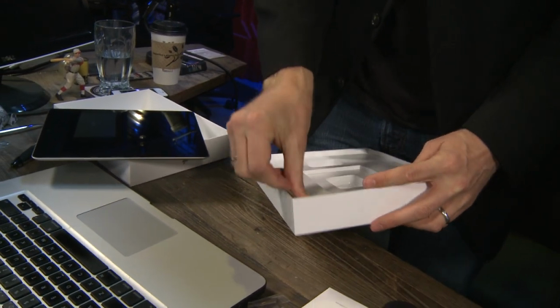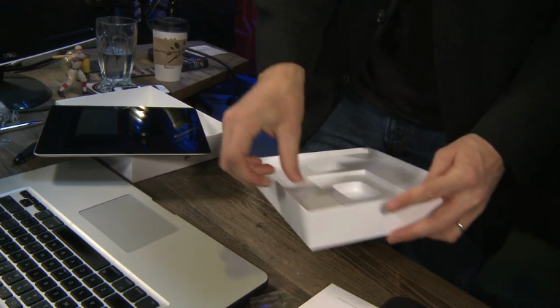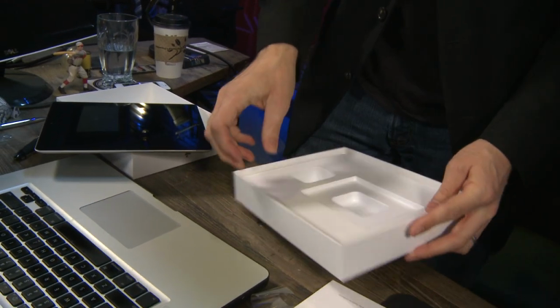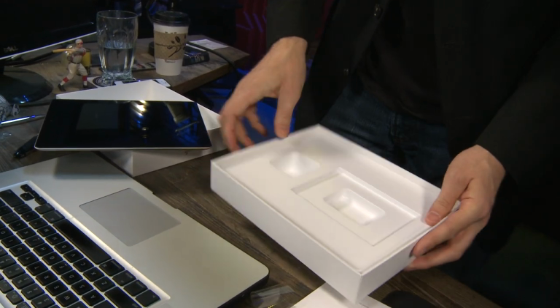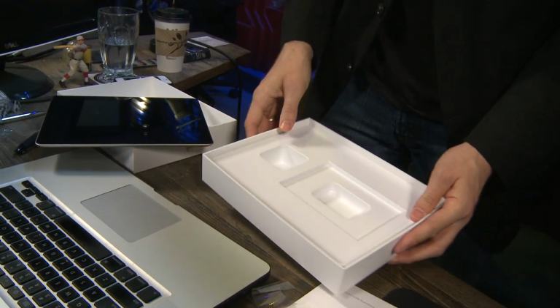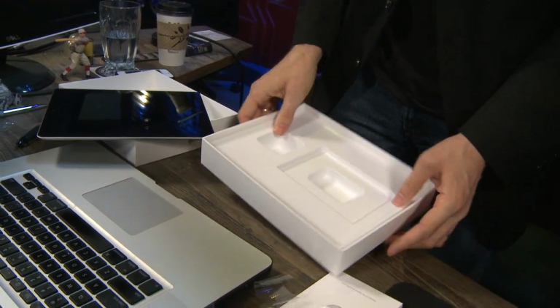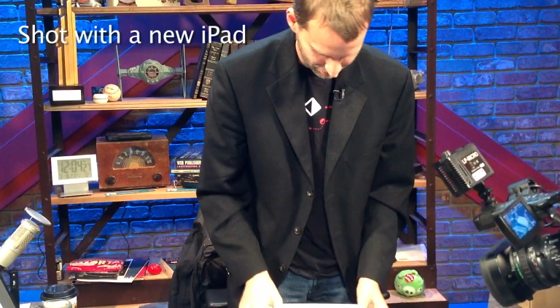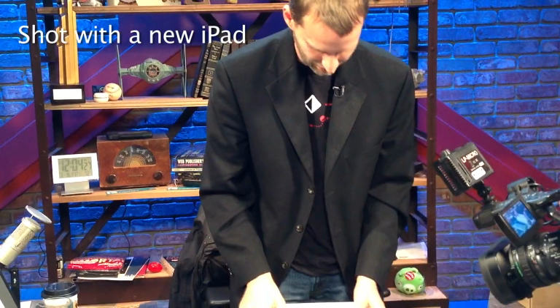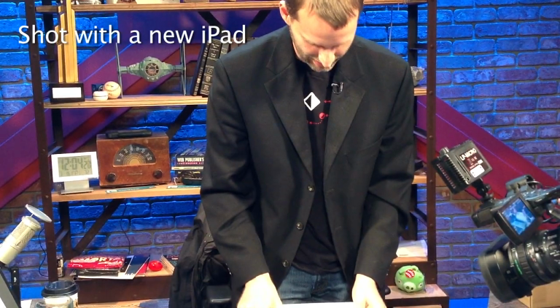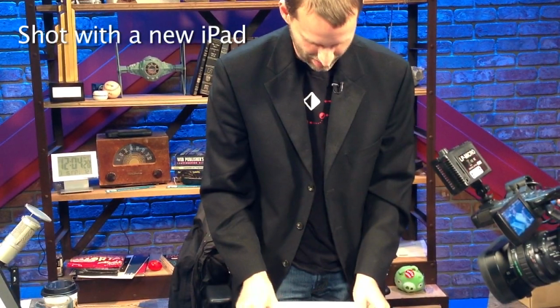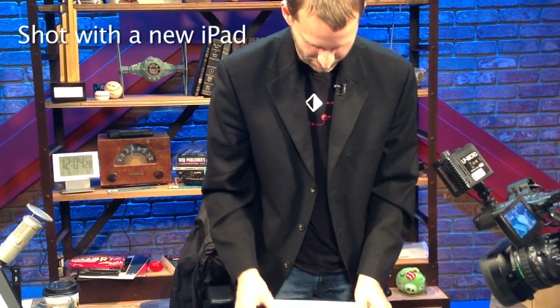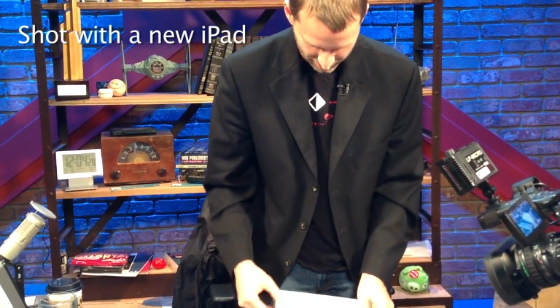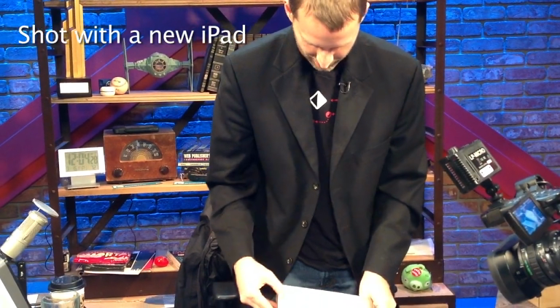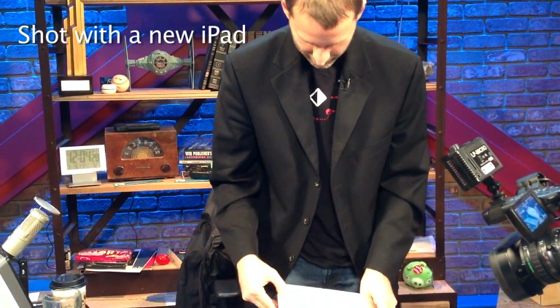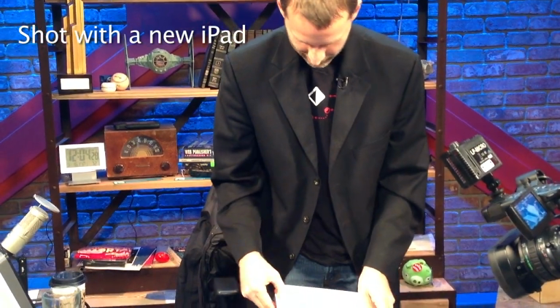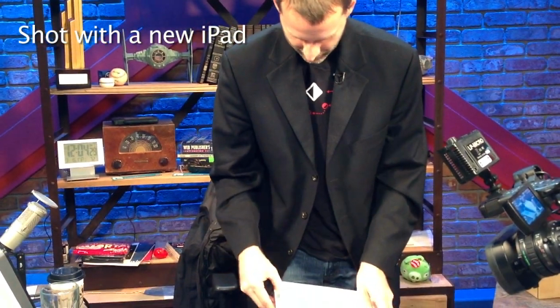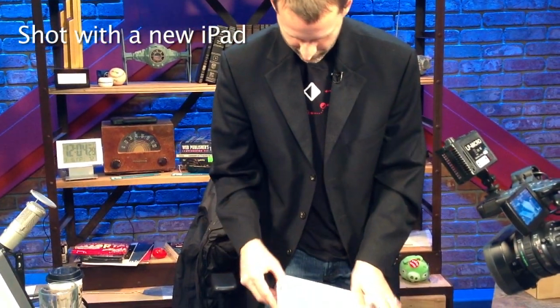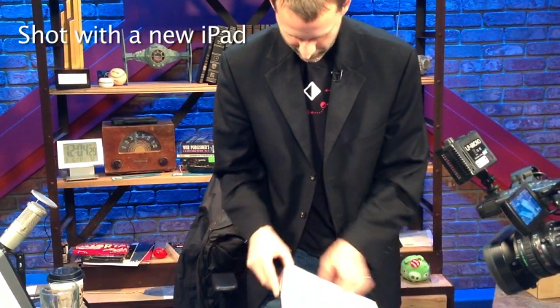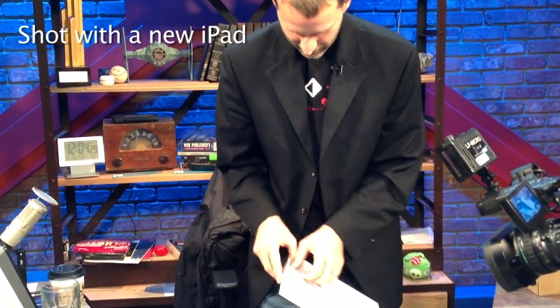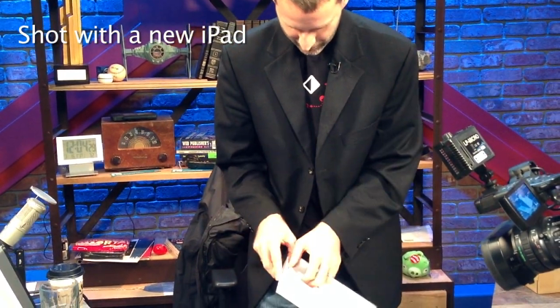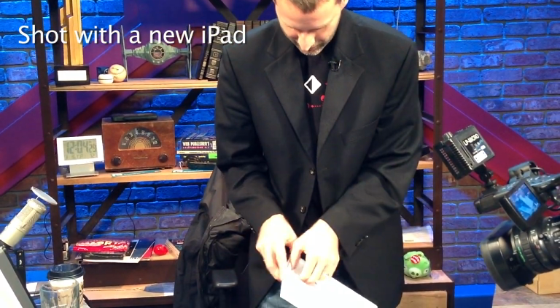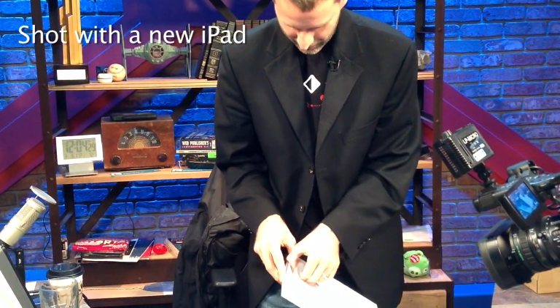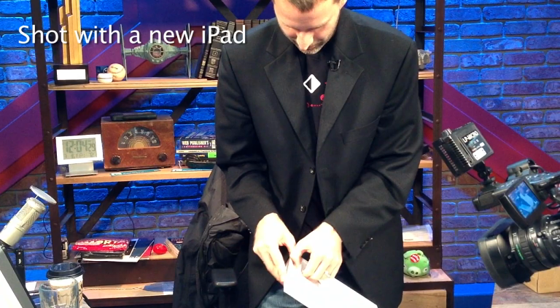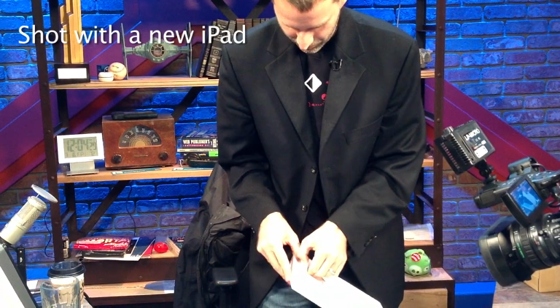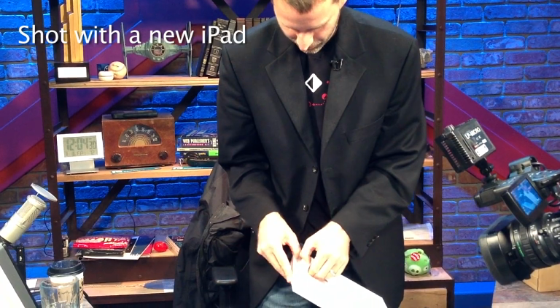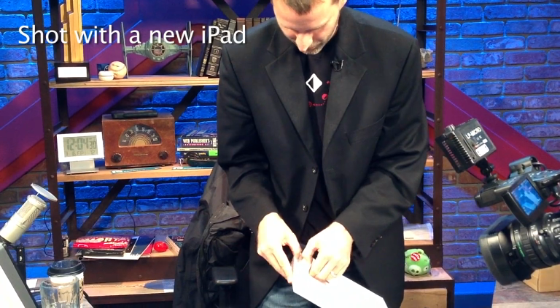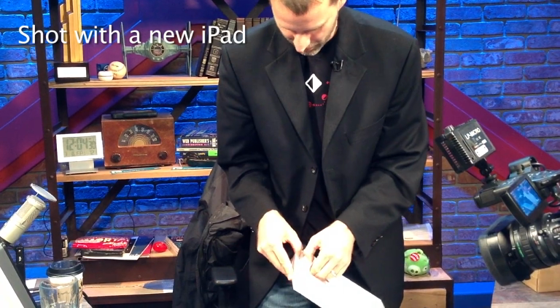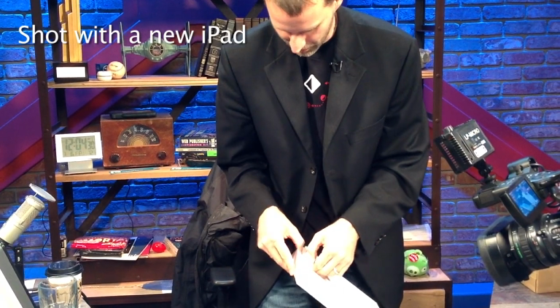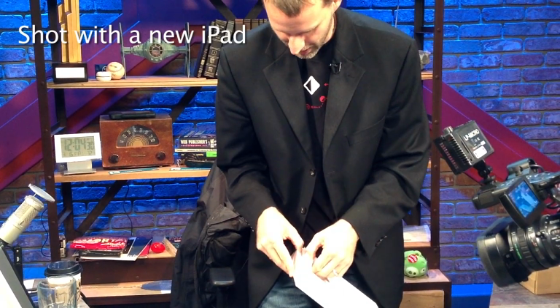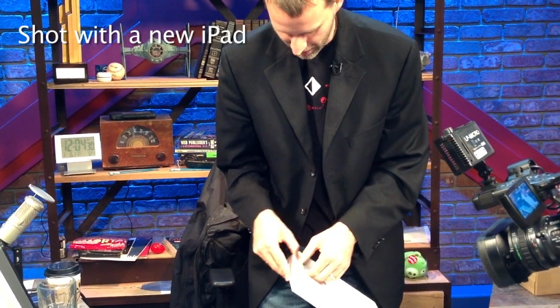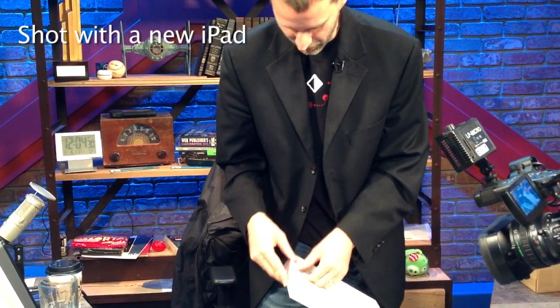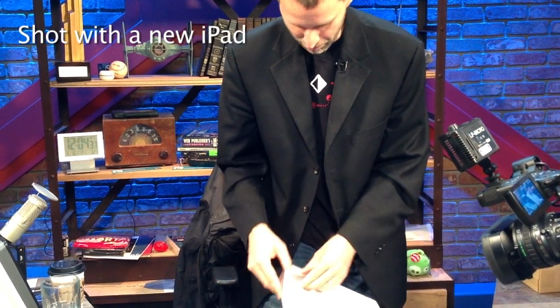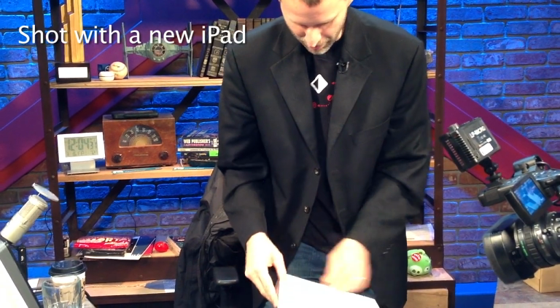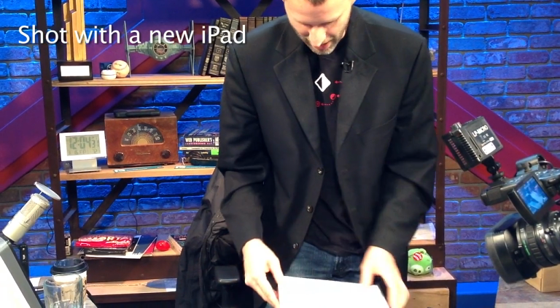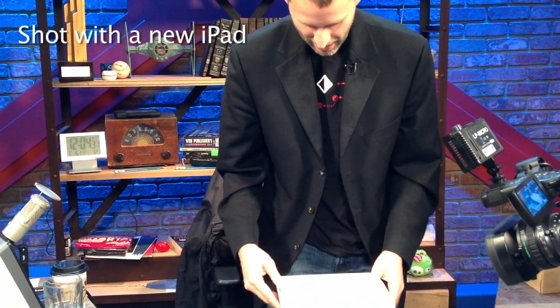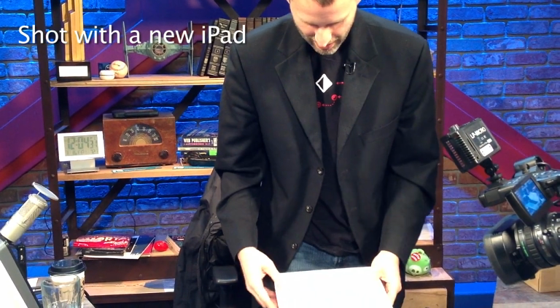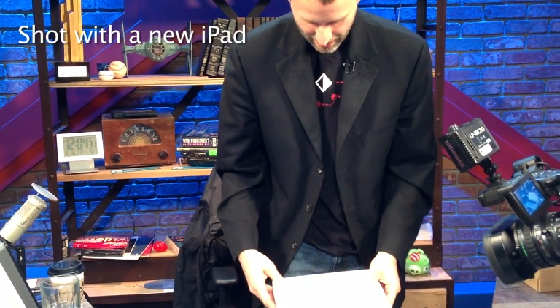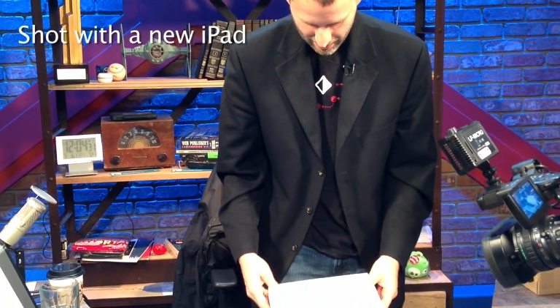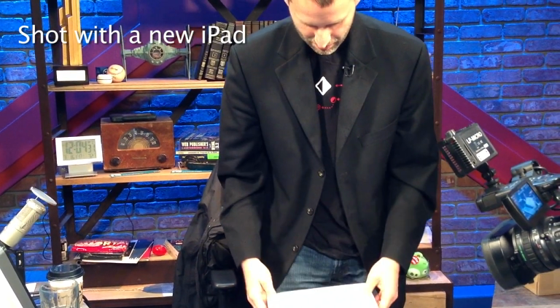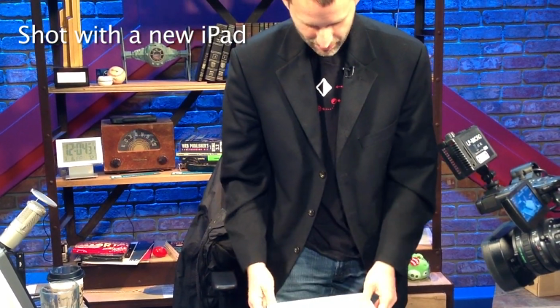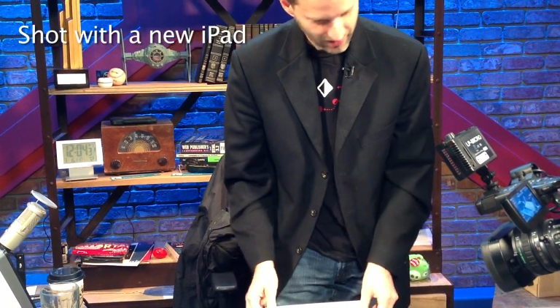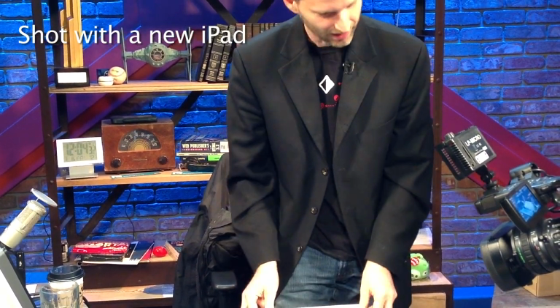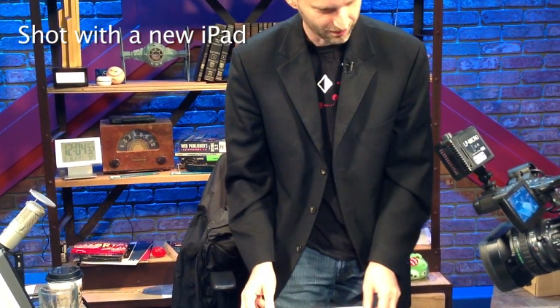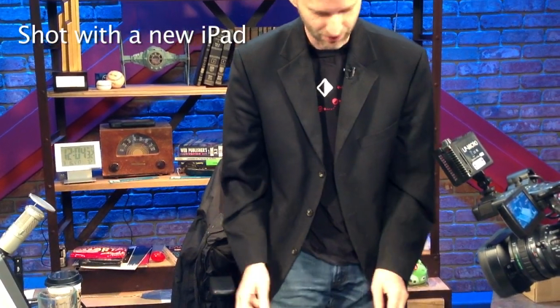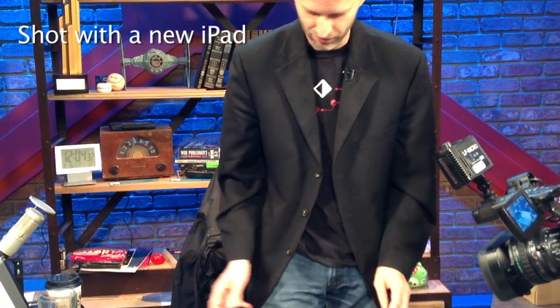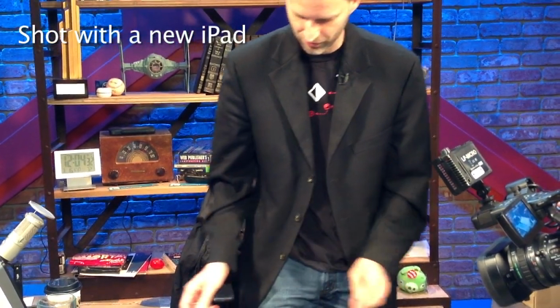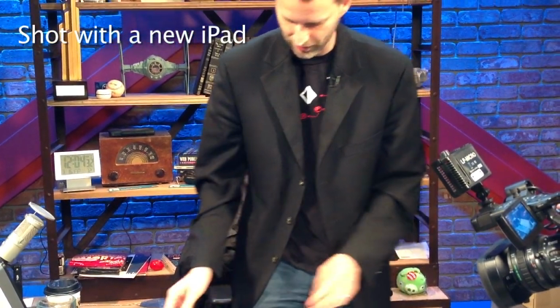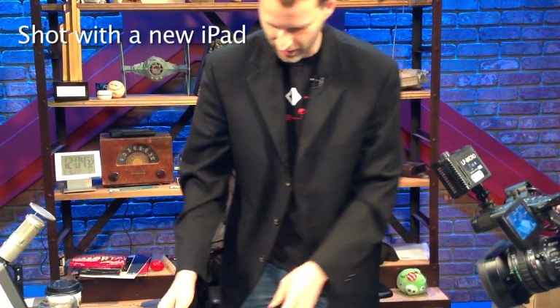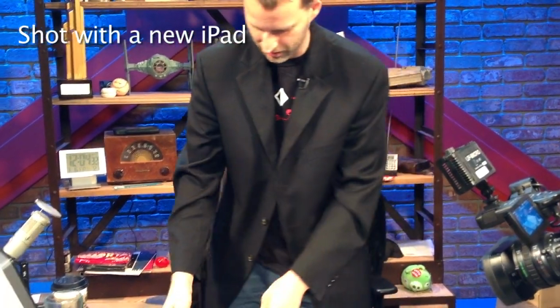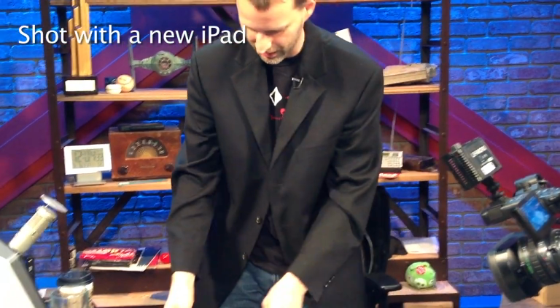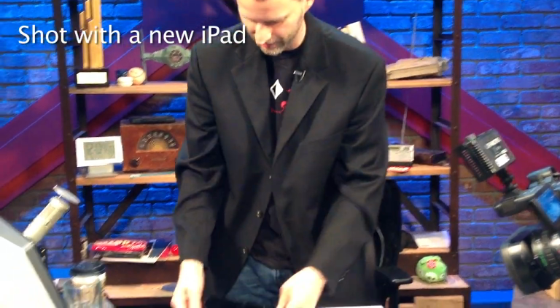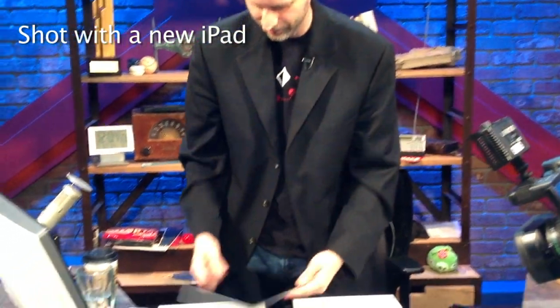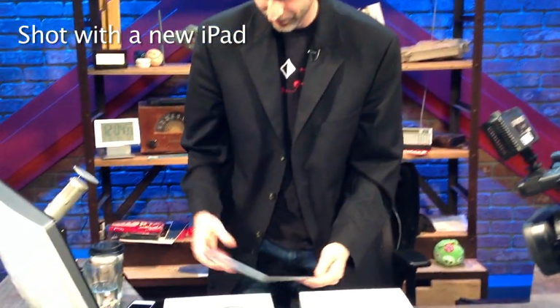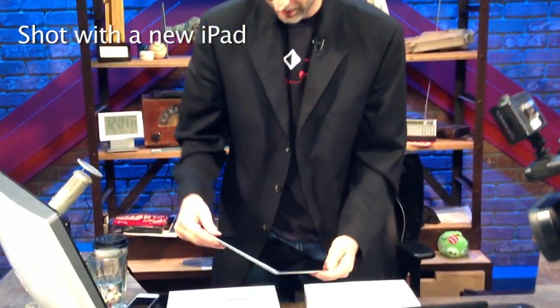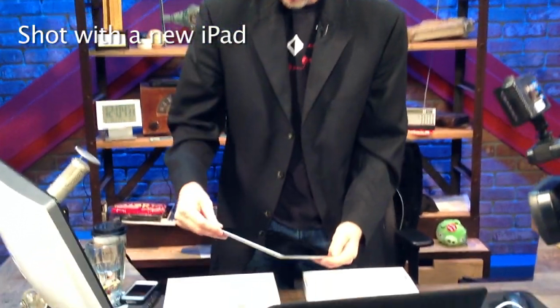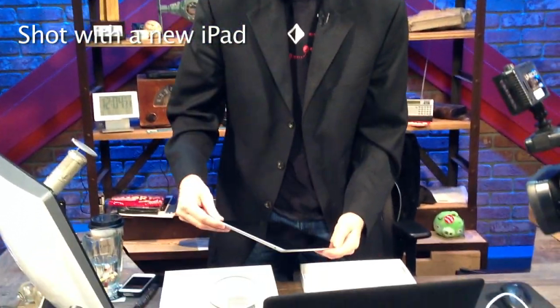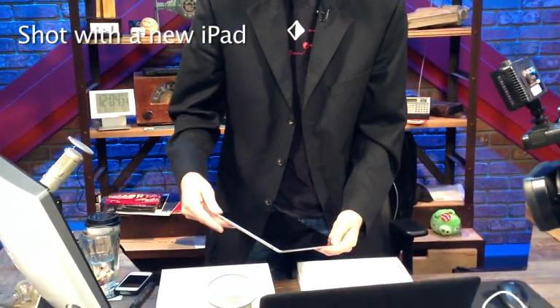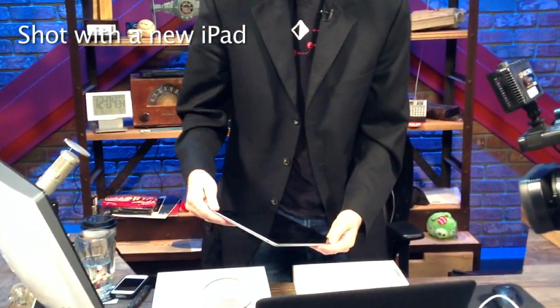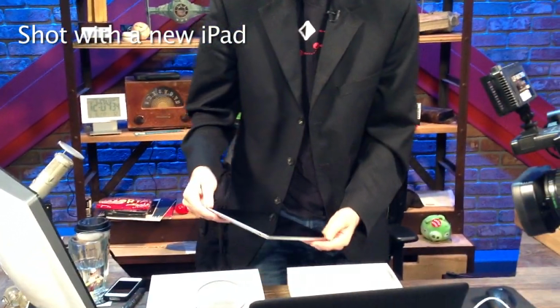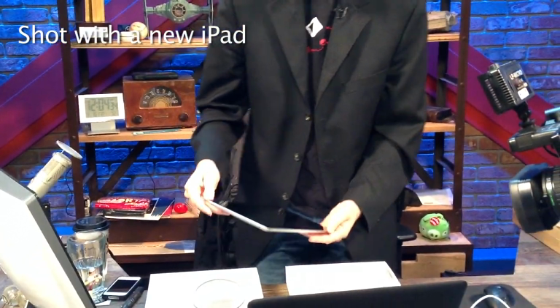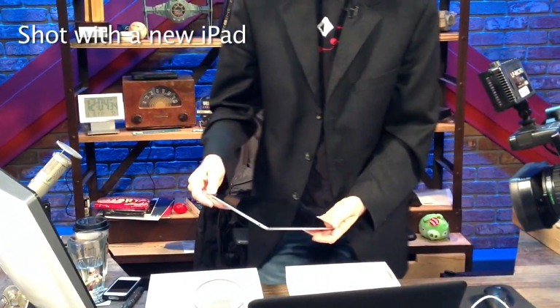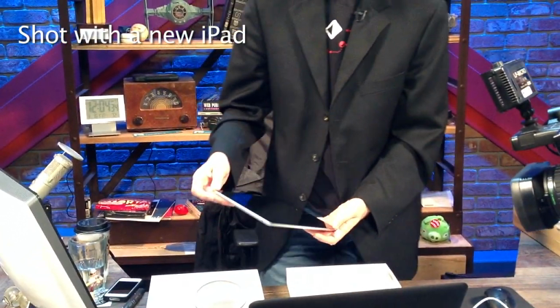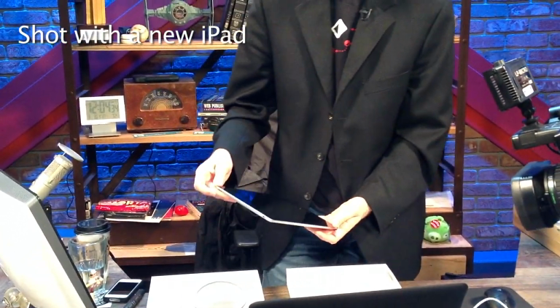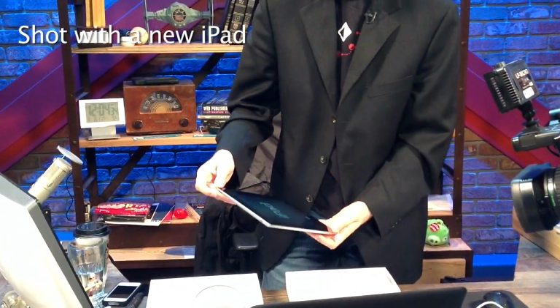No headphones? Really, Apple? I'm going to have to buy headphones for the iPad? That just seems a little ridiculous.